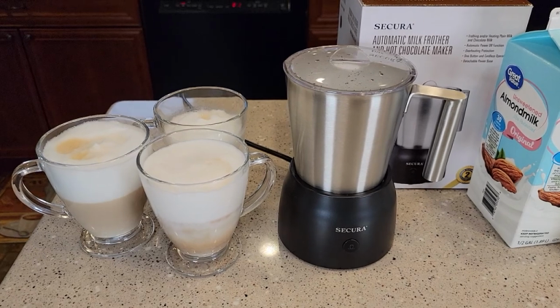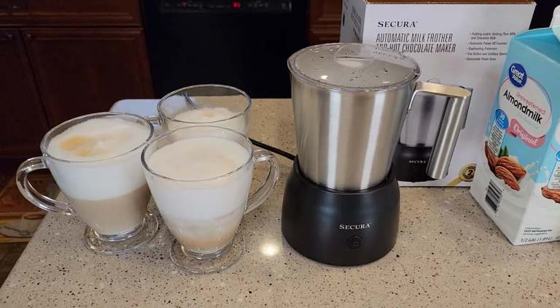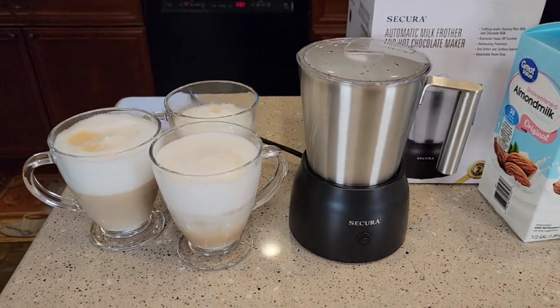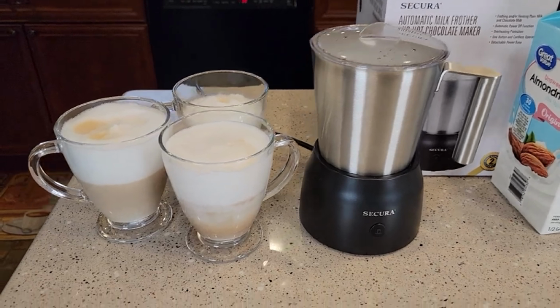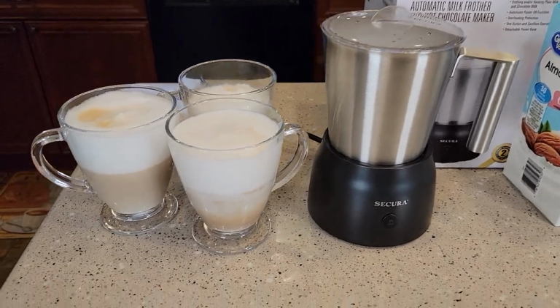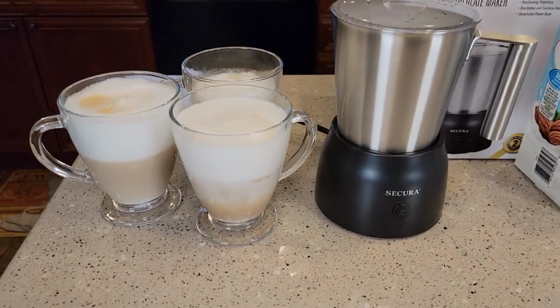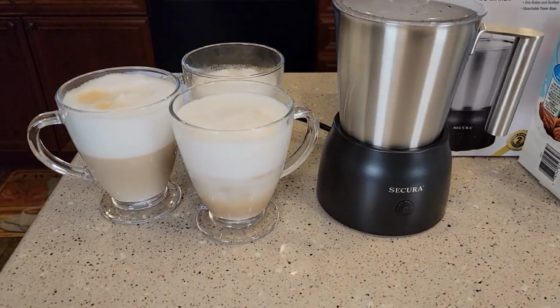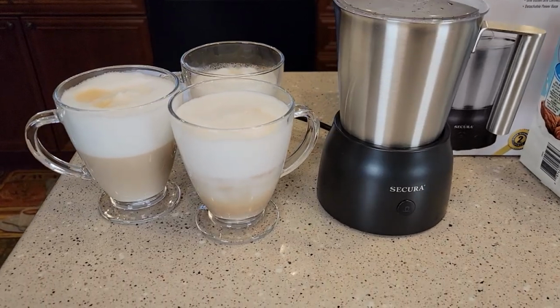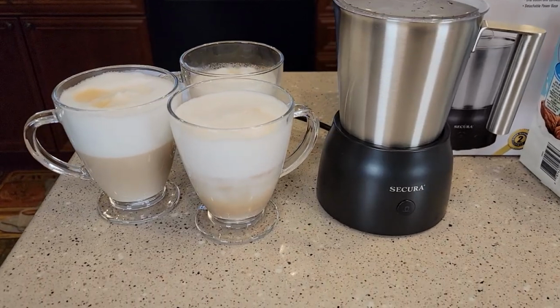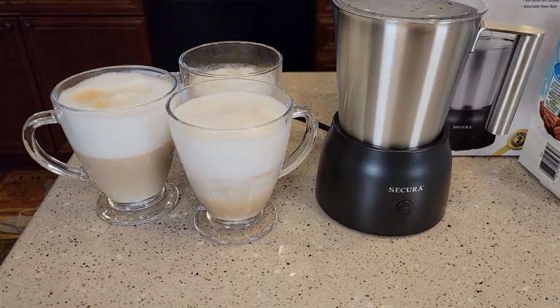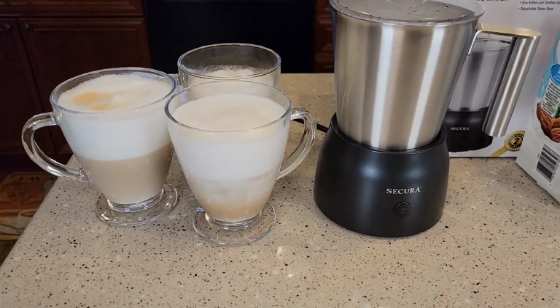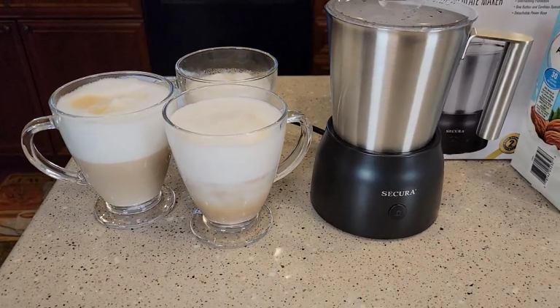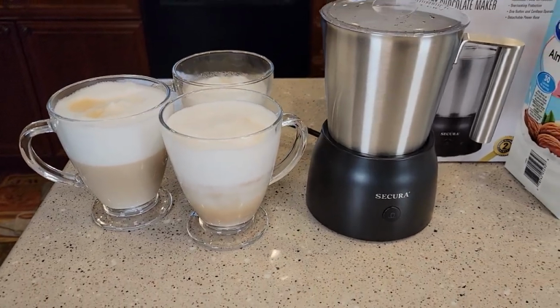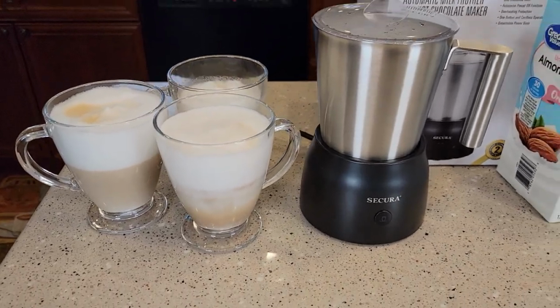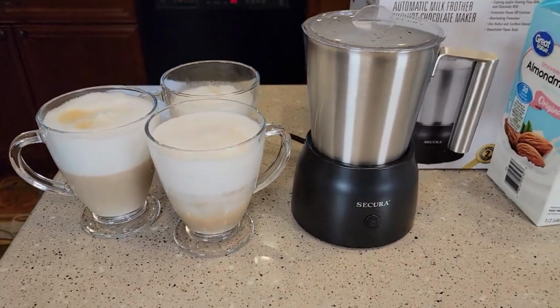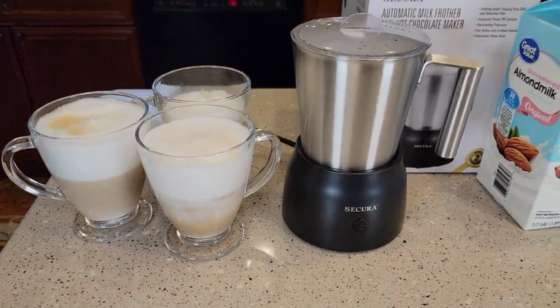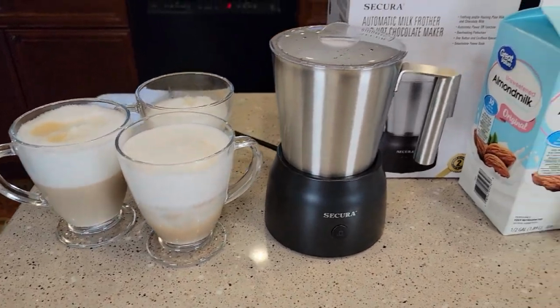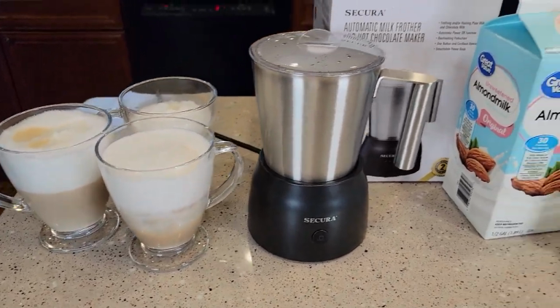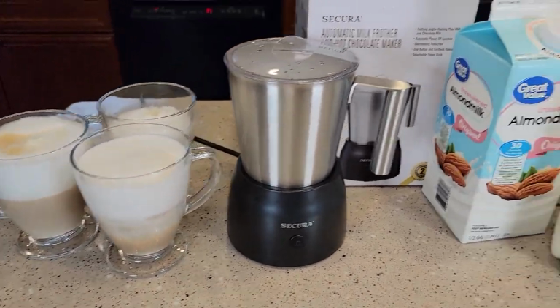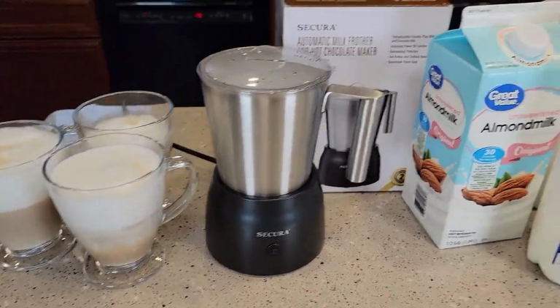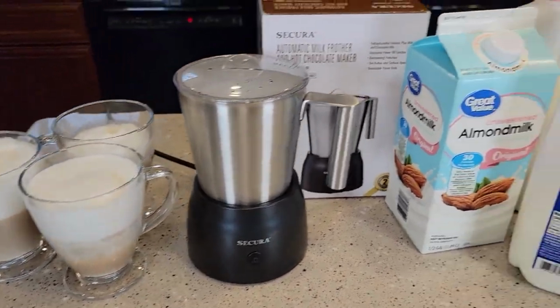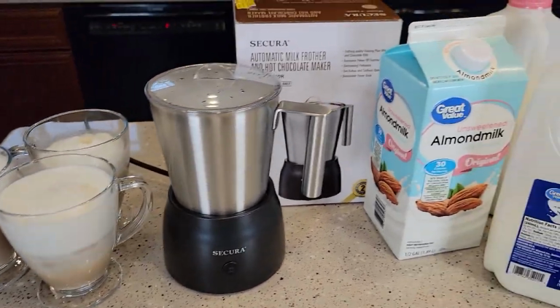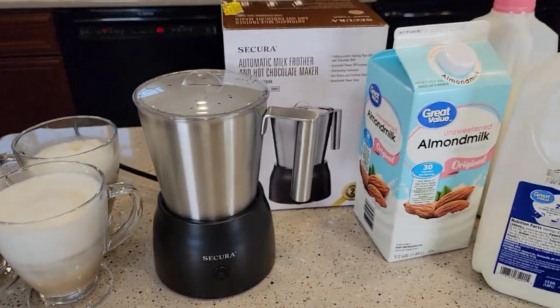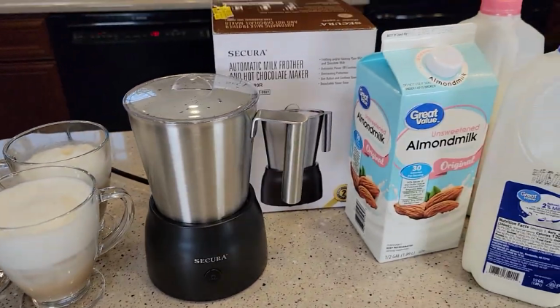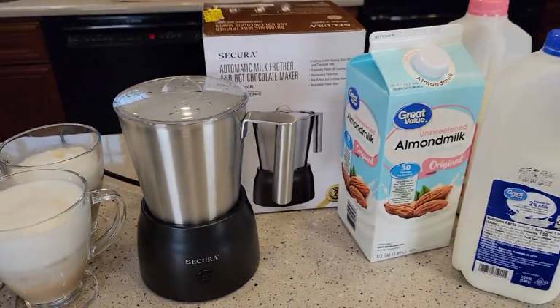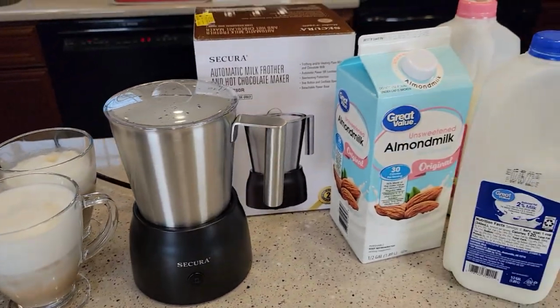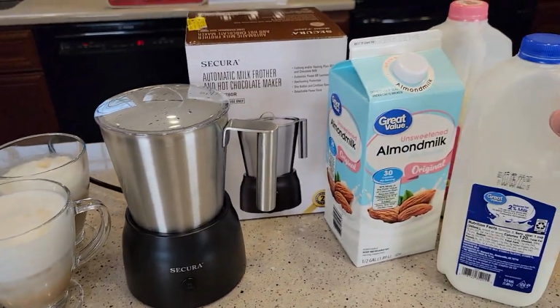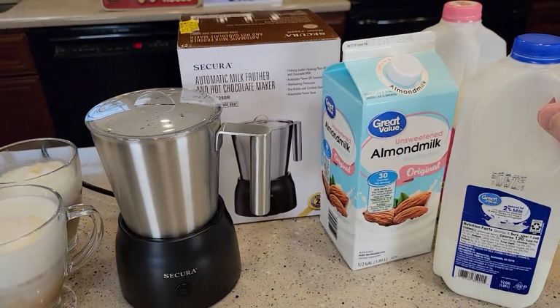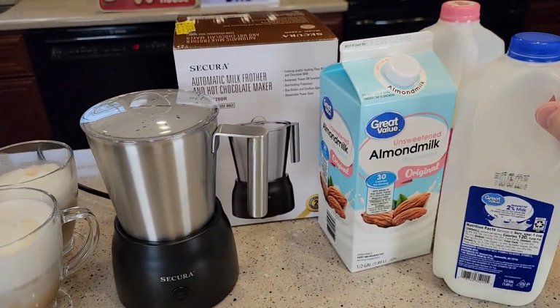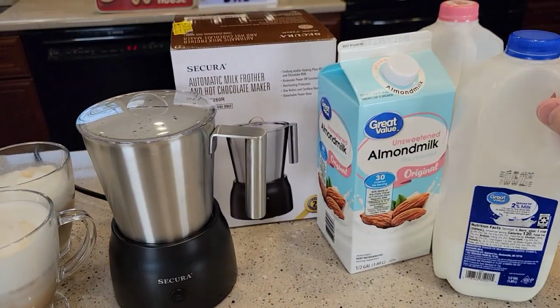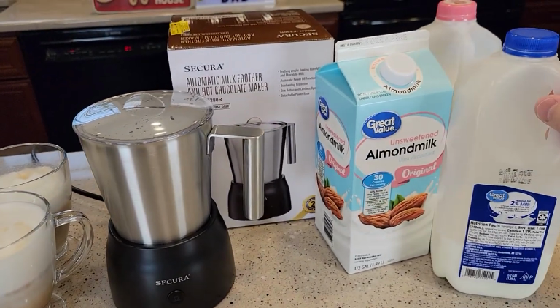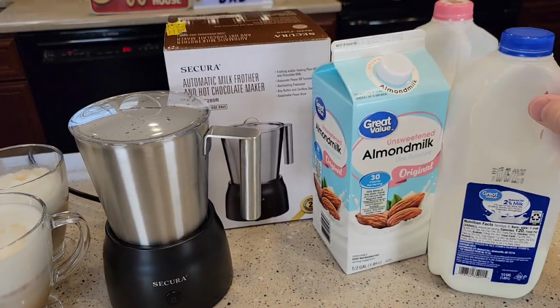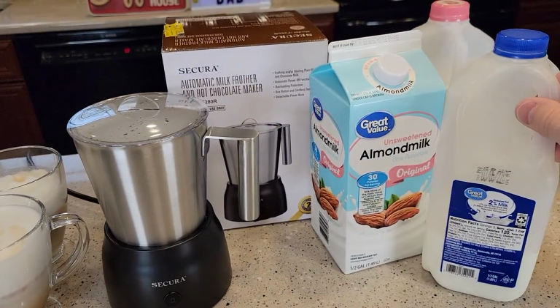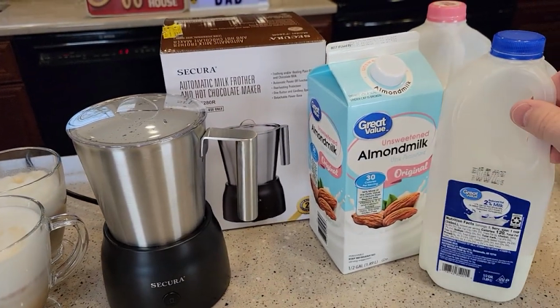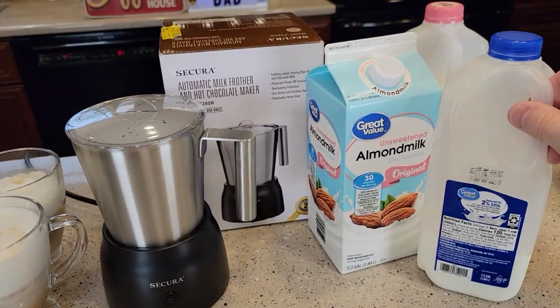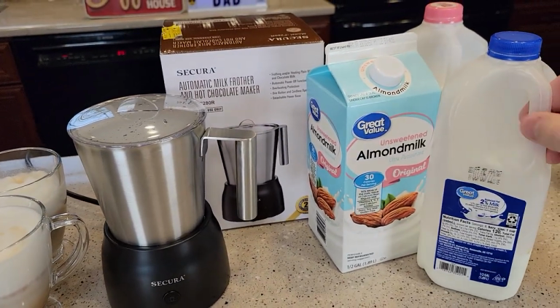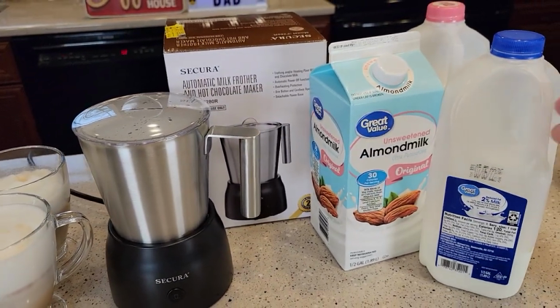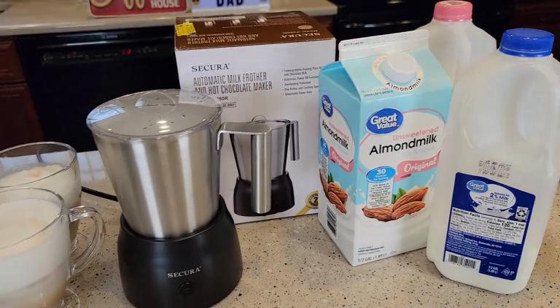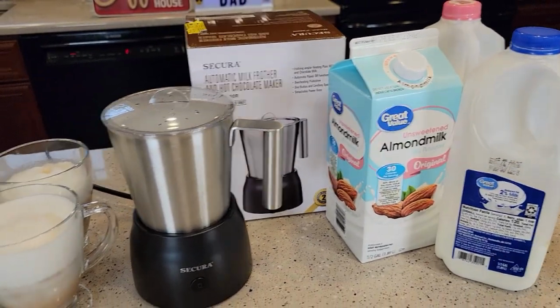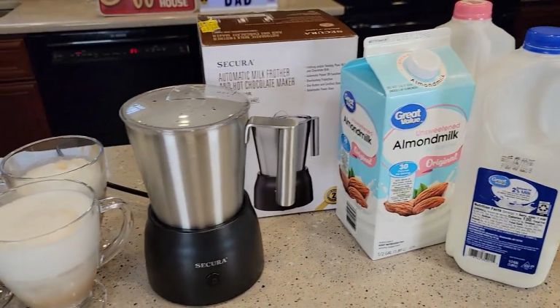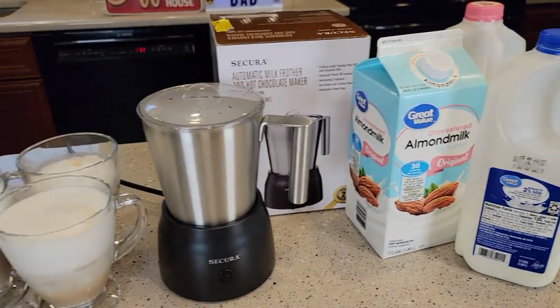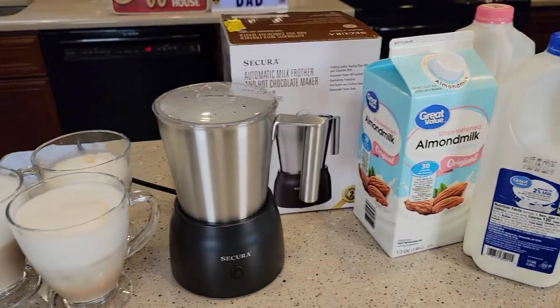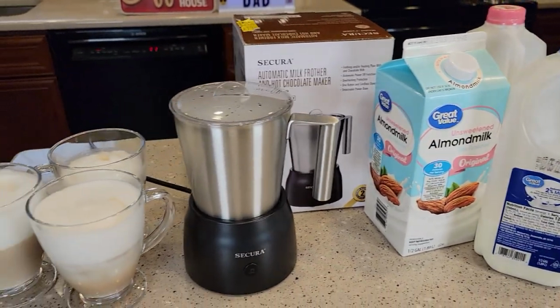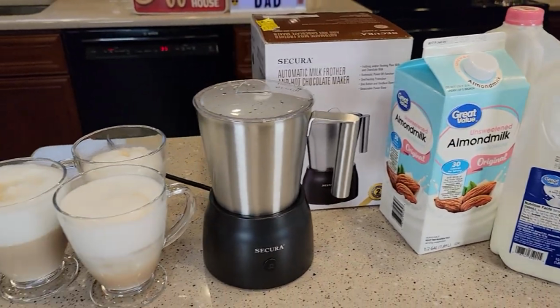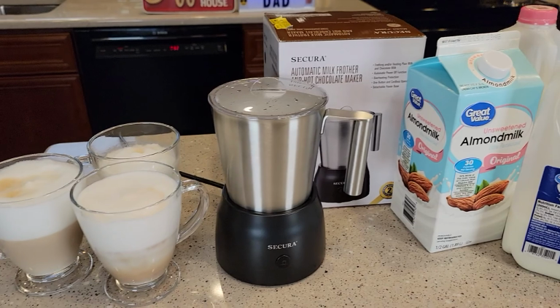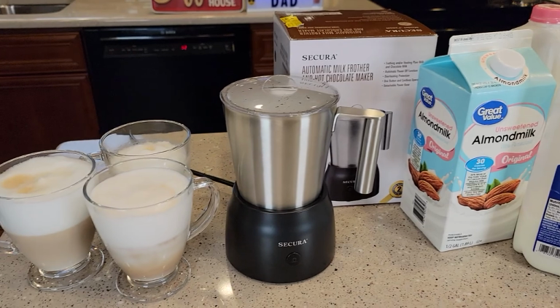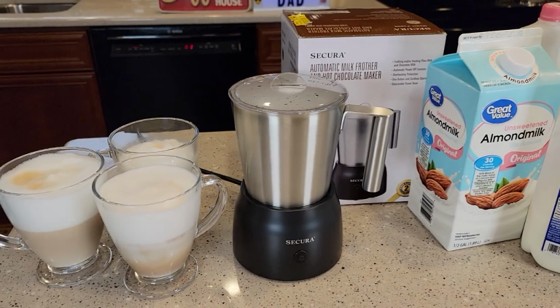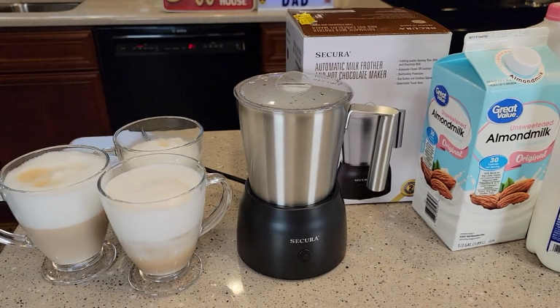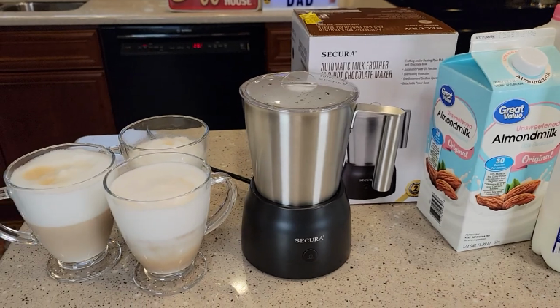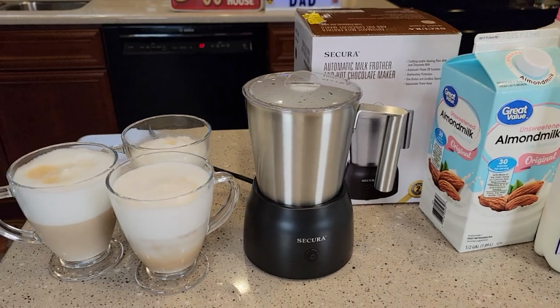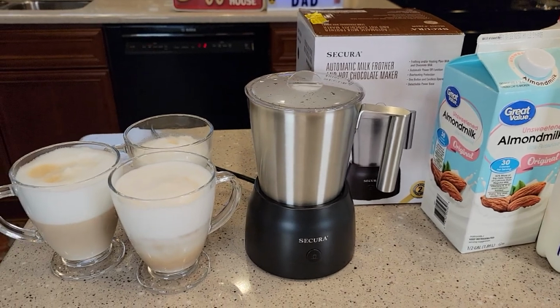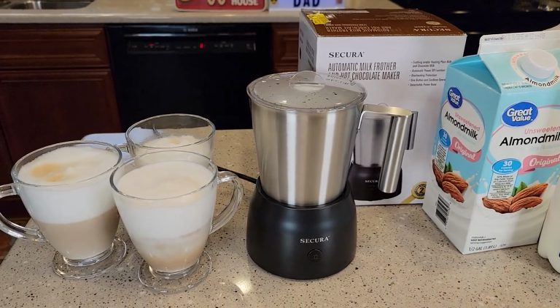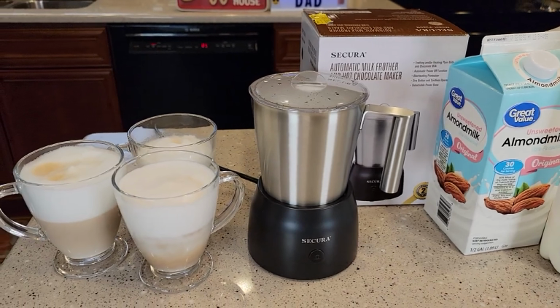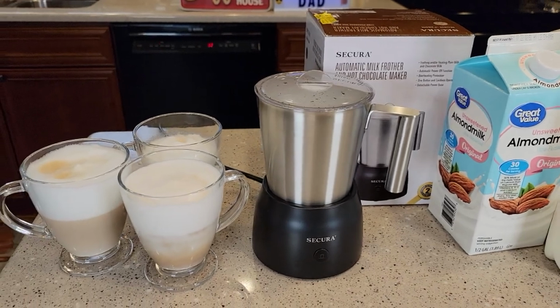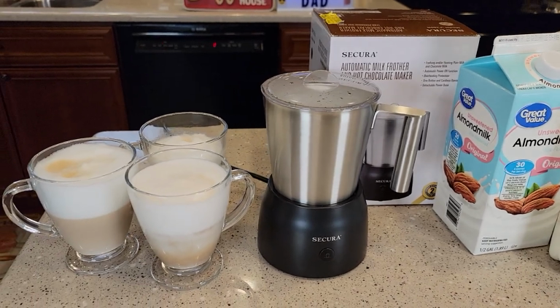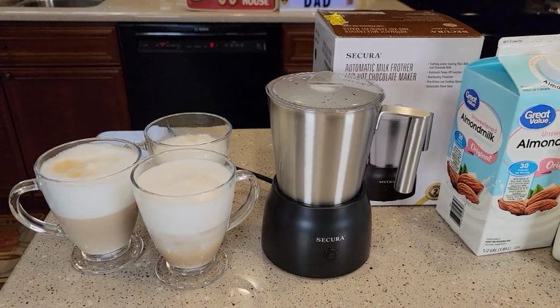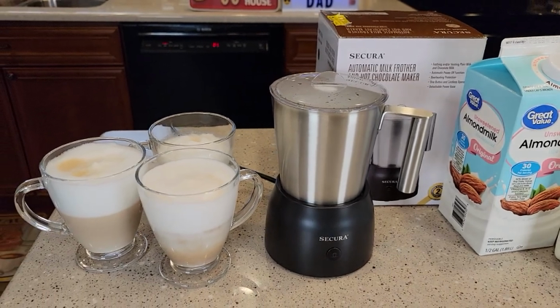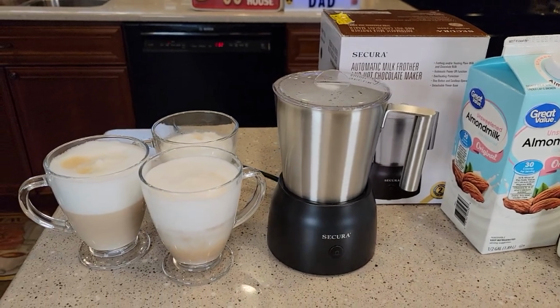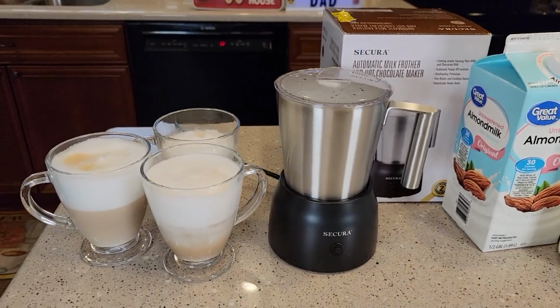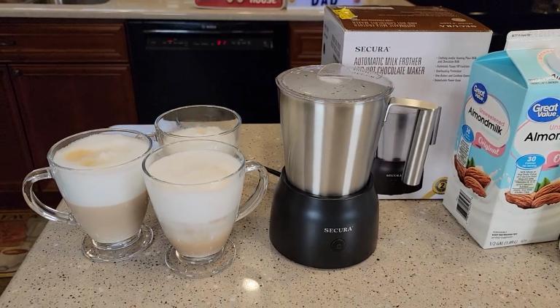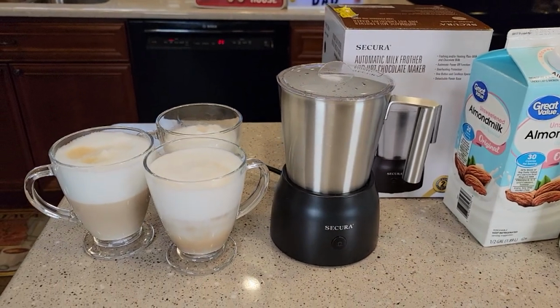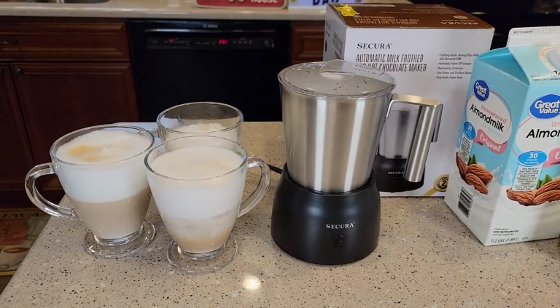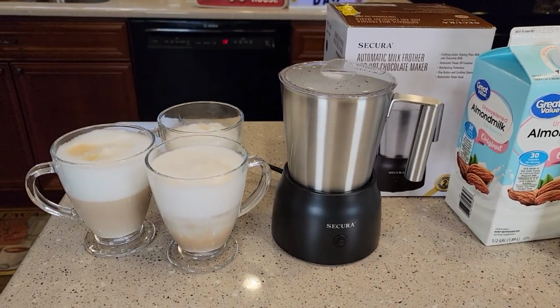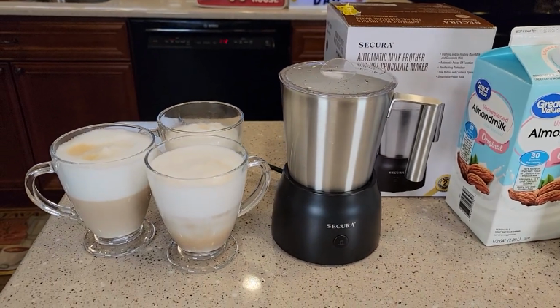This is a really nice frother. I was able to froth all three of these milks. Thanks, everybody, for watching.